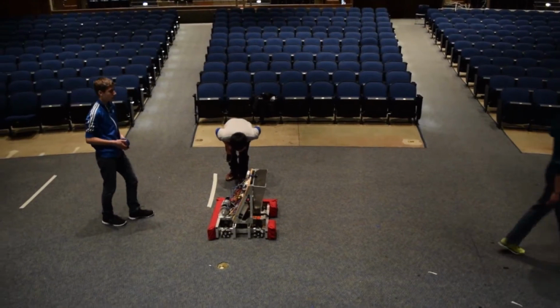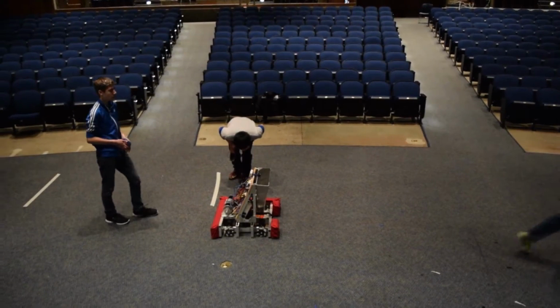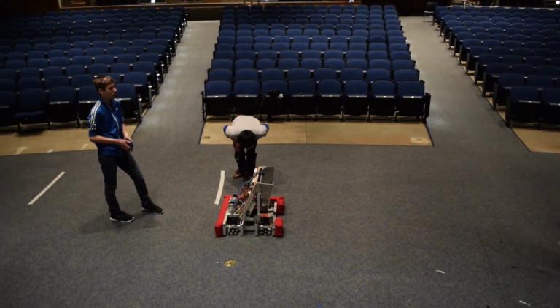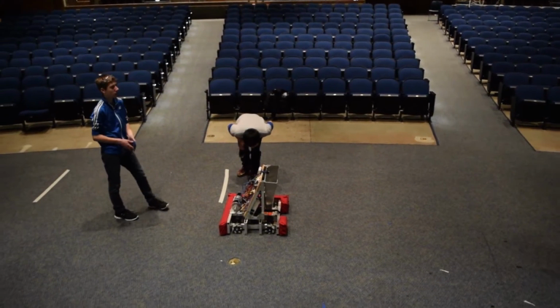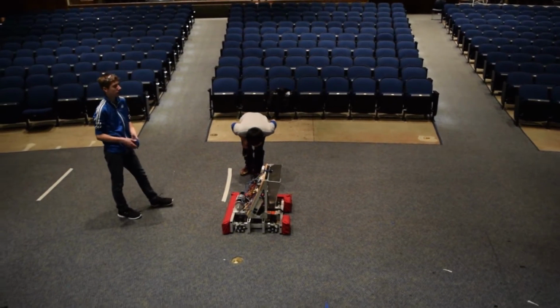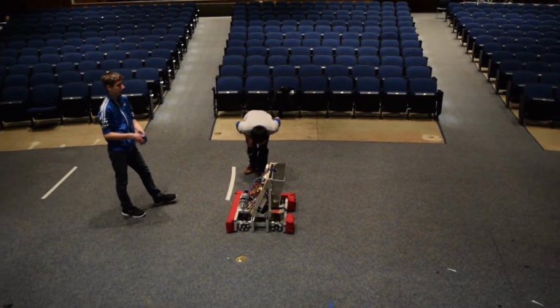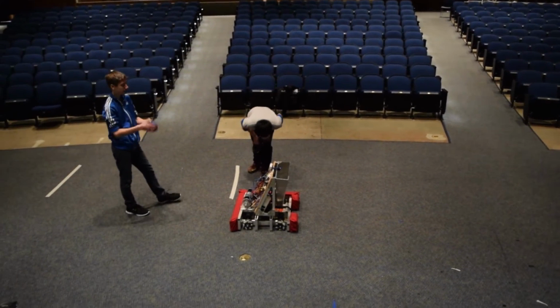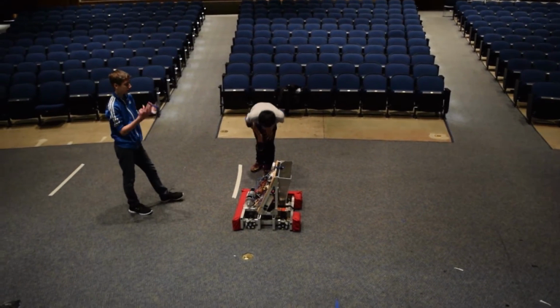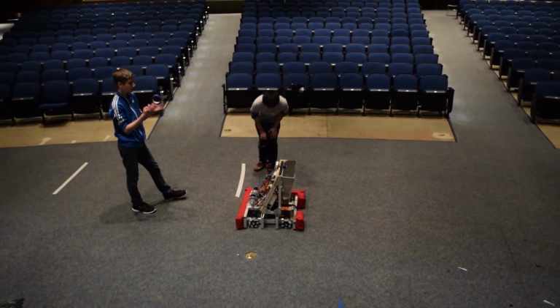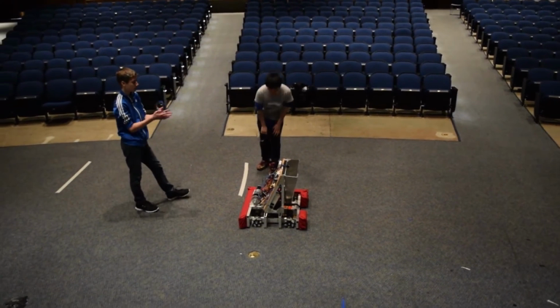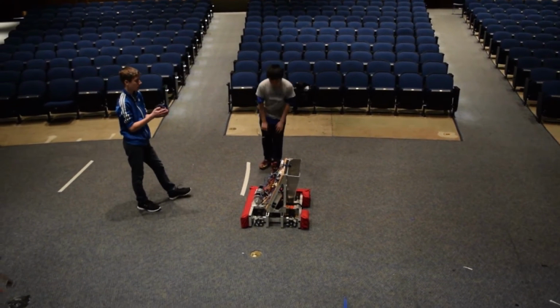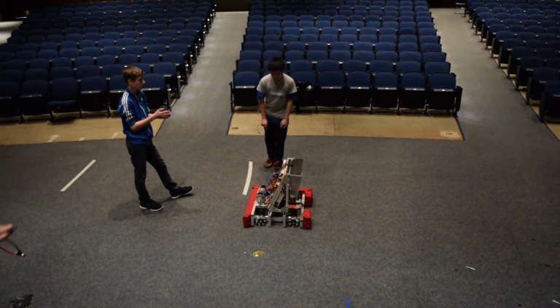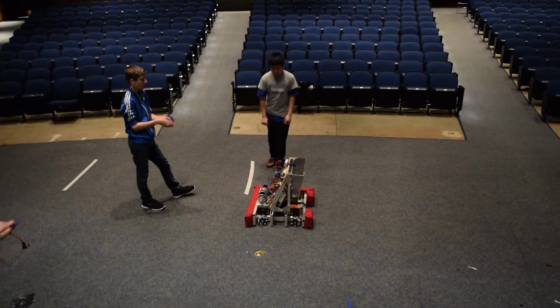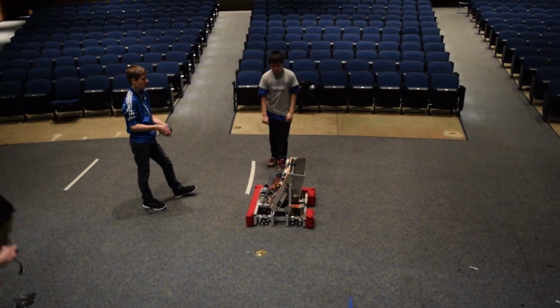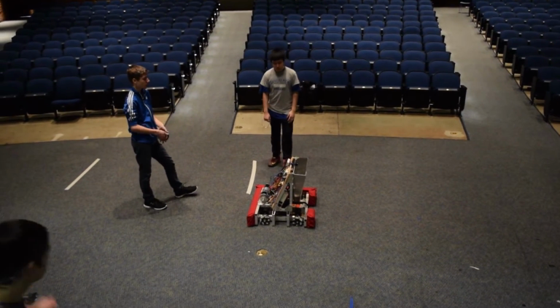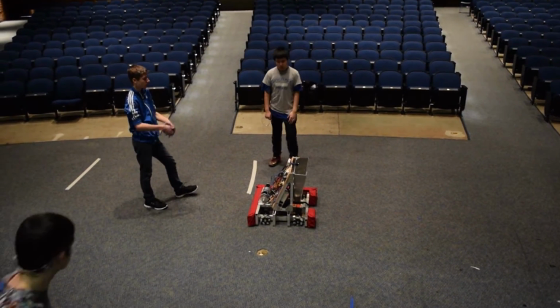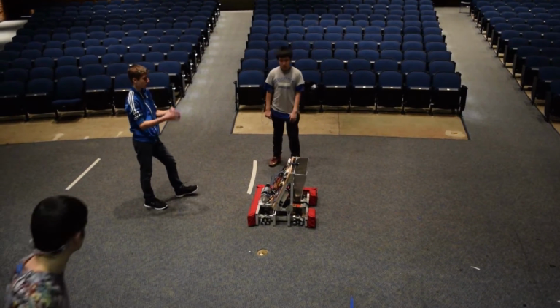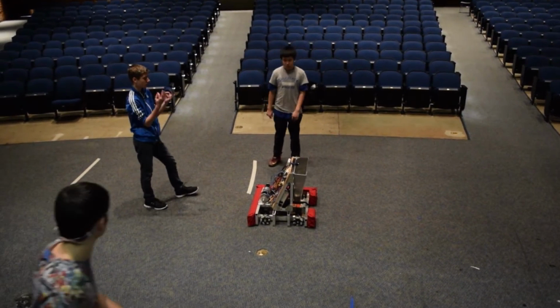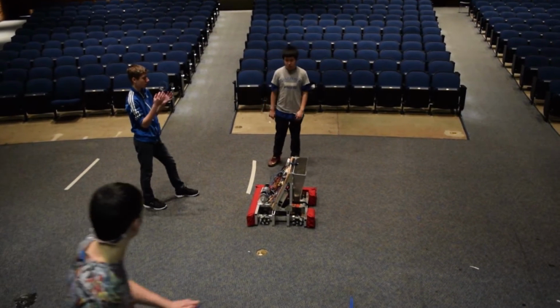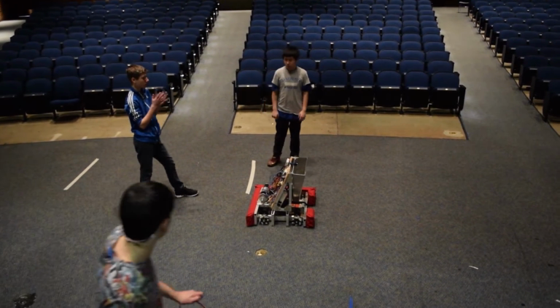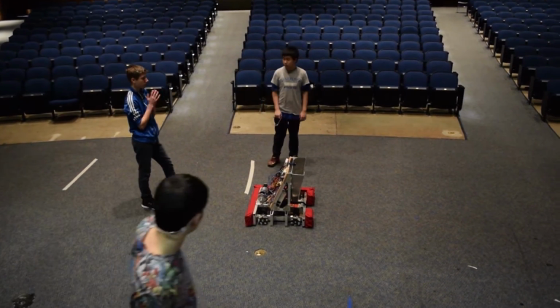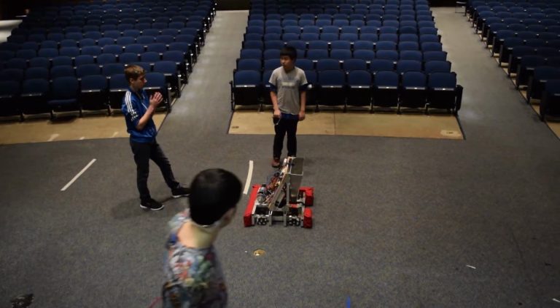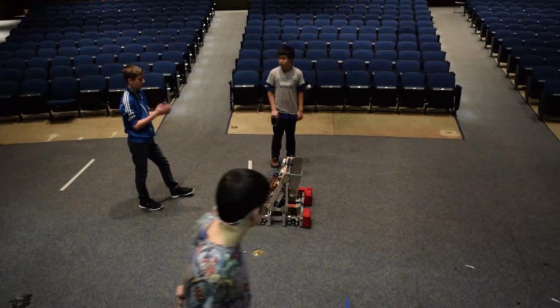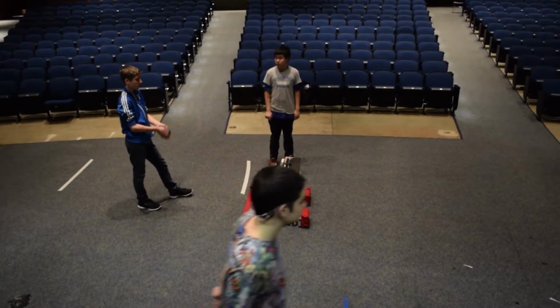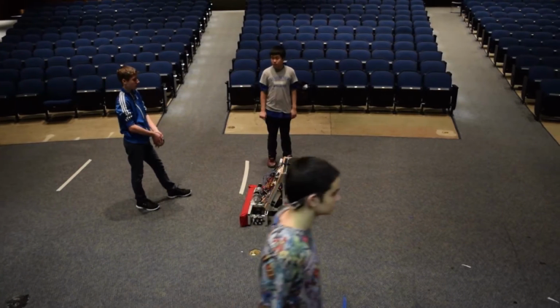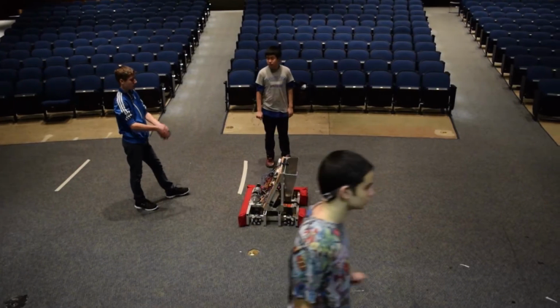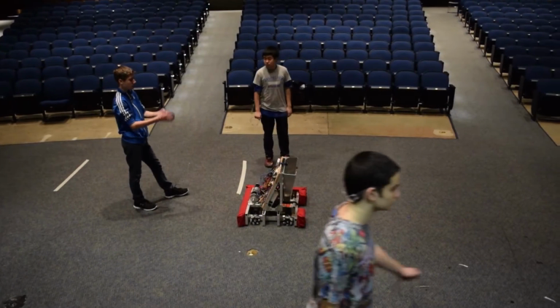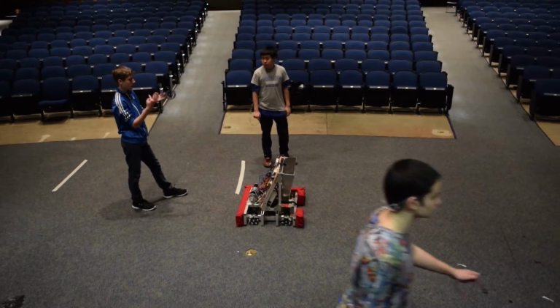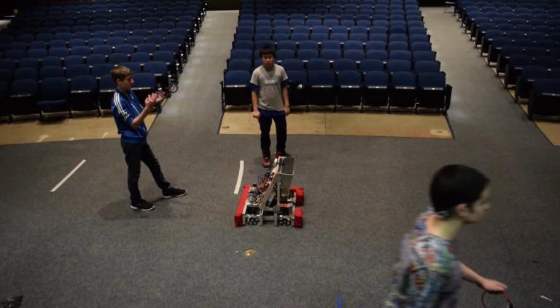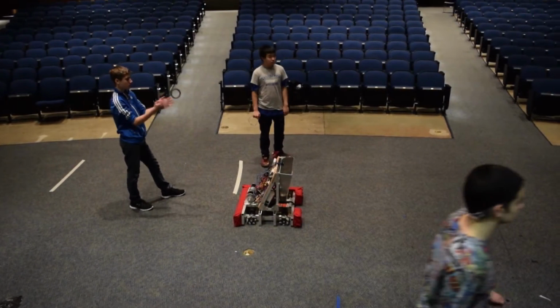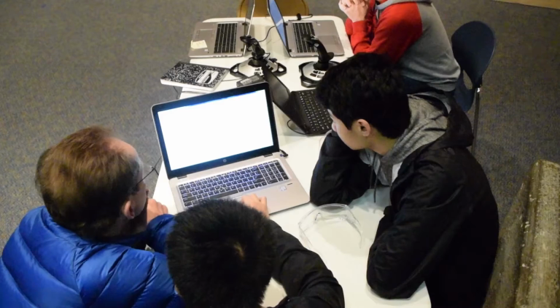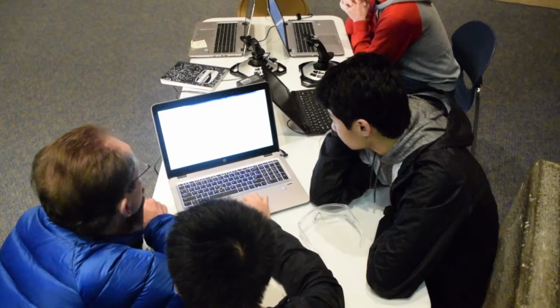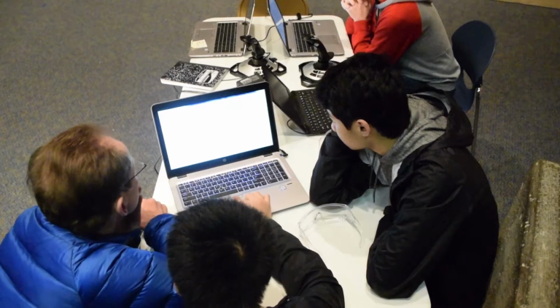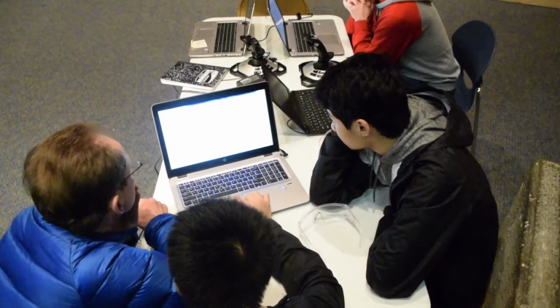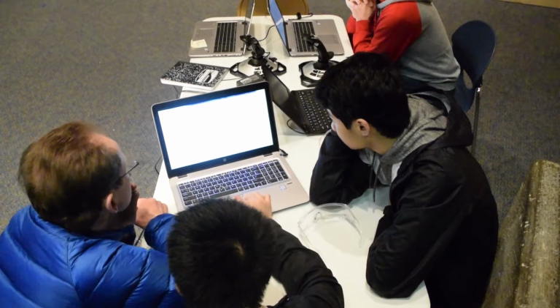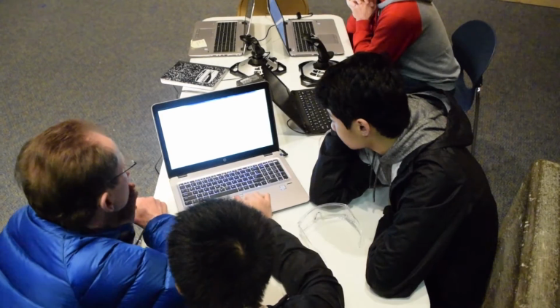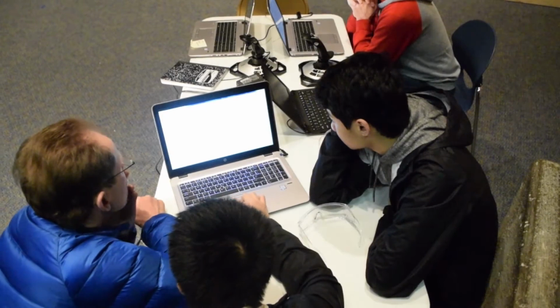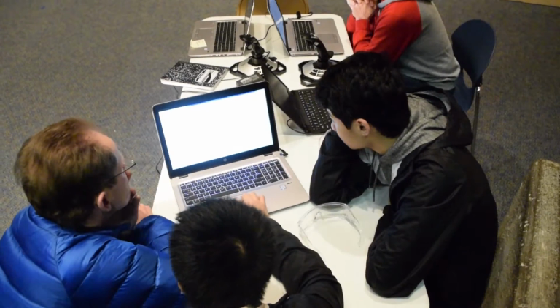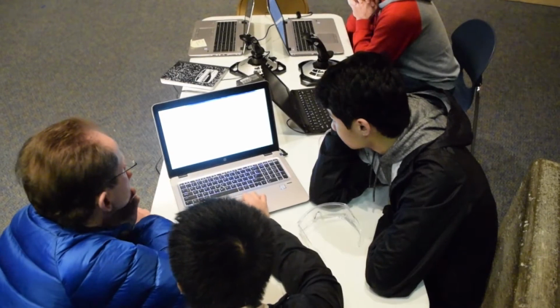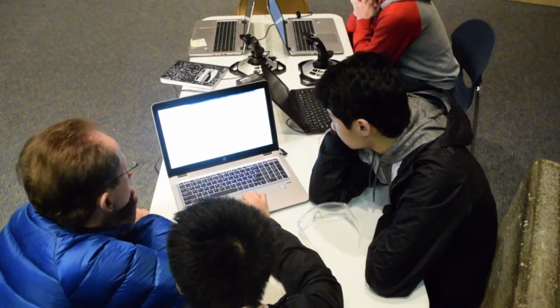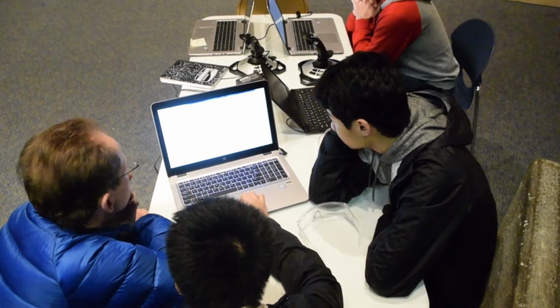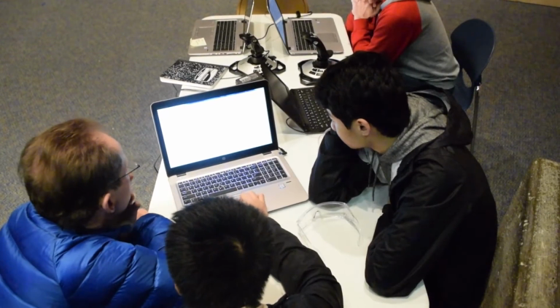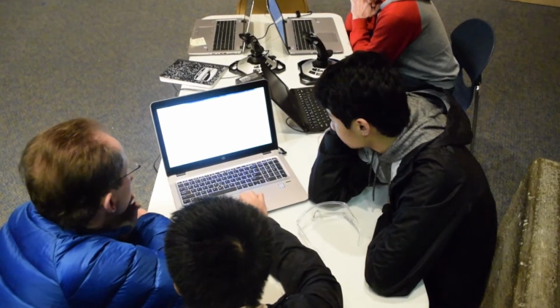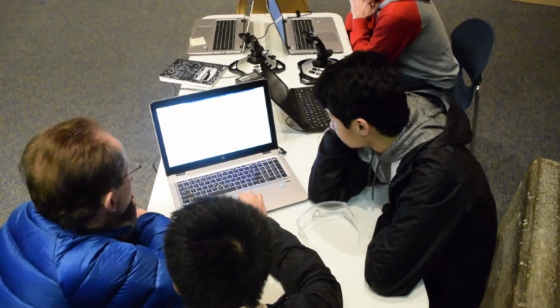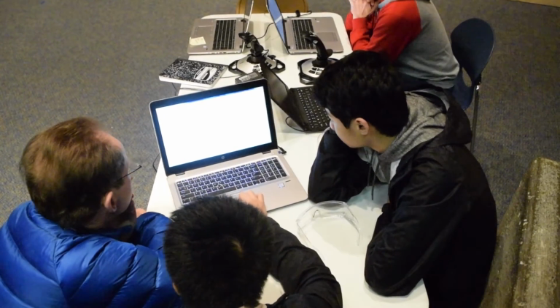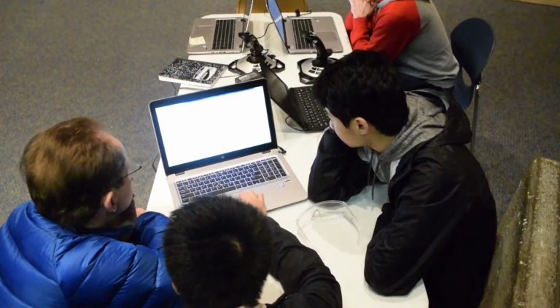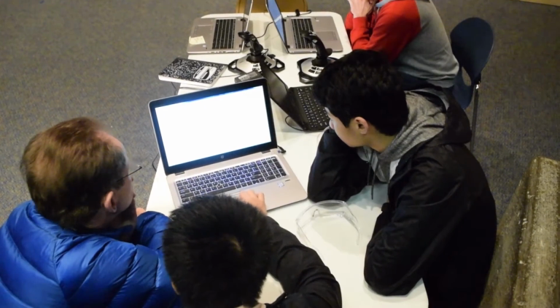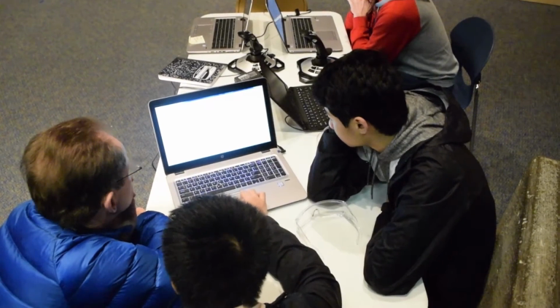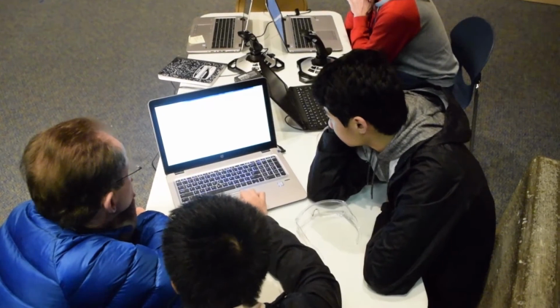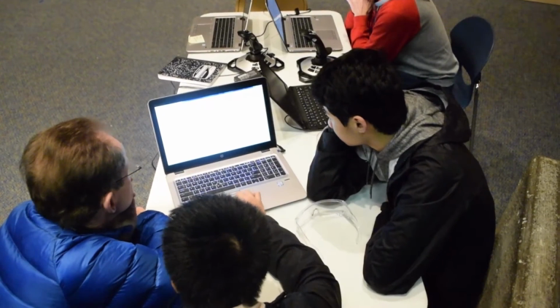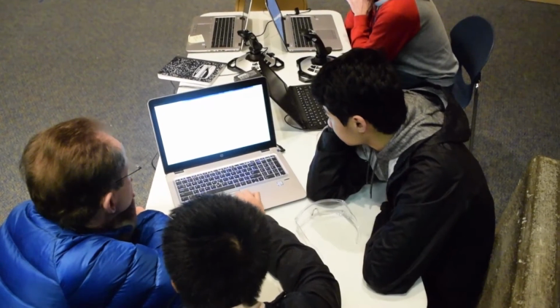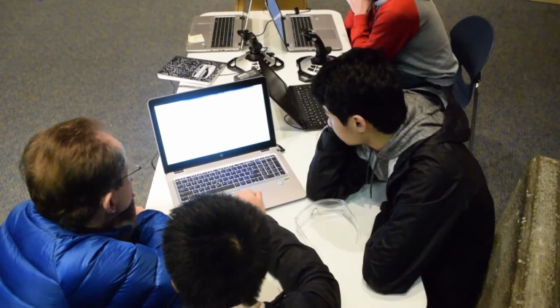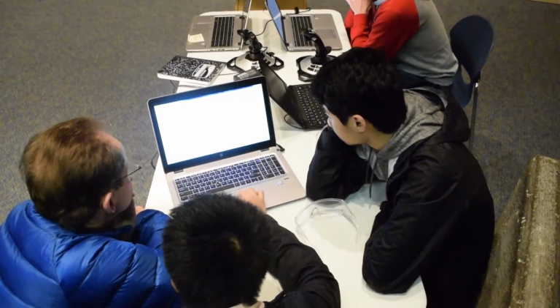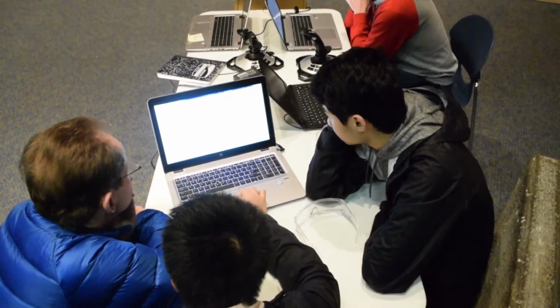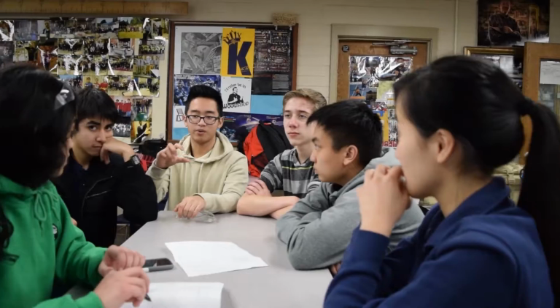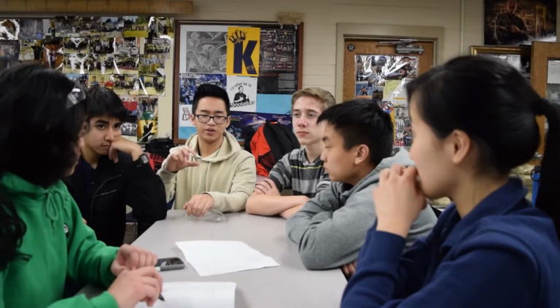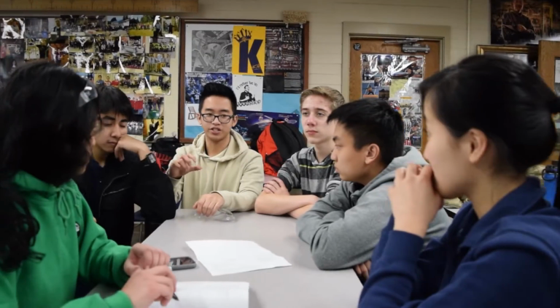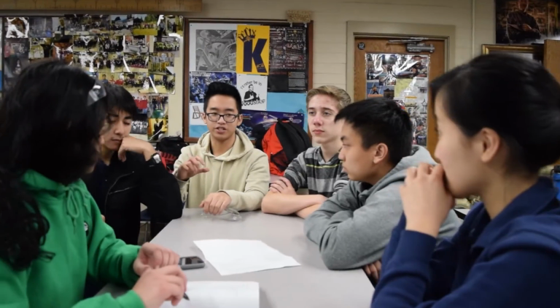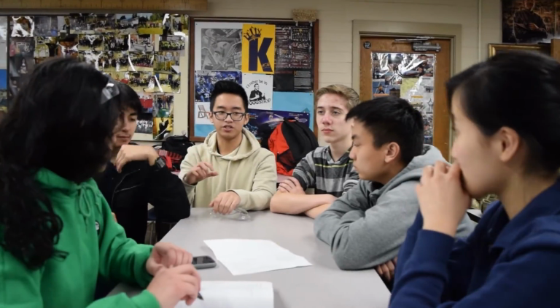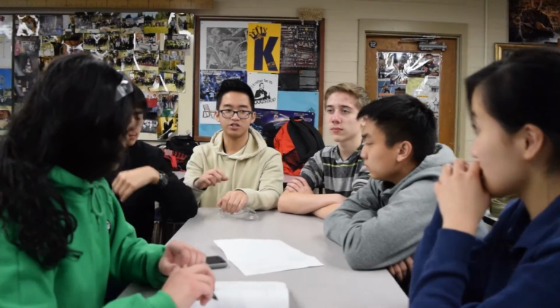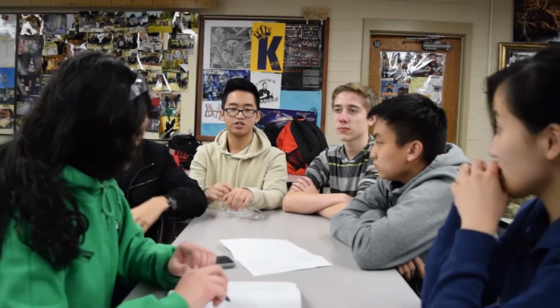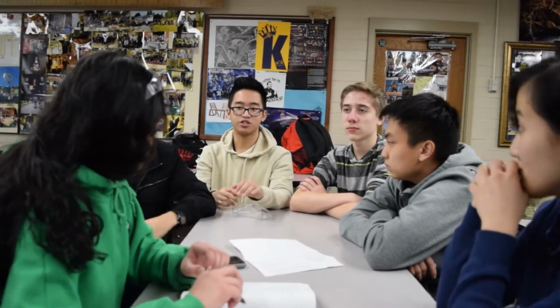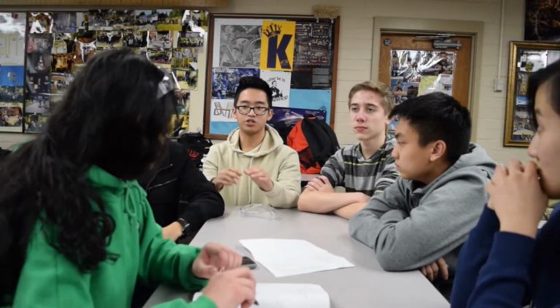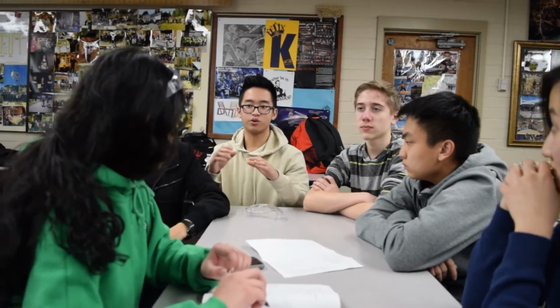Programming's new members are learning the foundation and building off it, while seasoned members are trying to figure out ways to place gears at different angles during Autonomous.